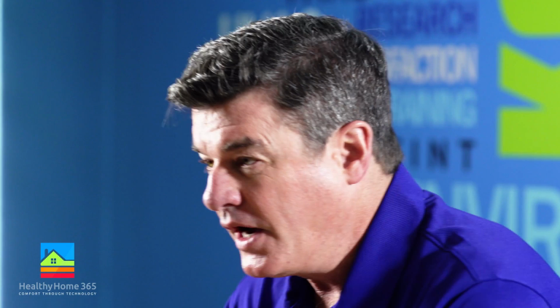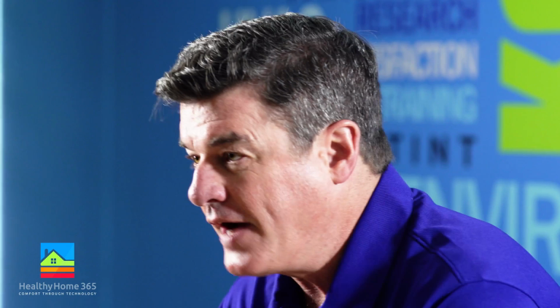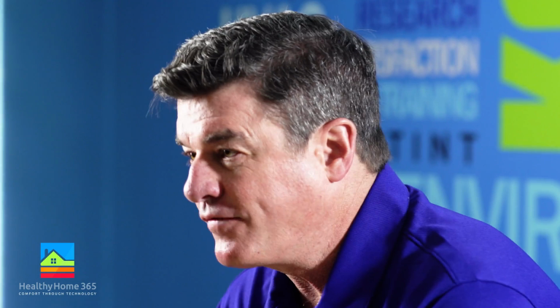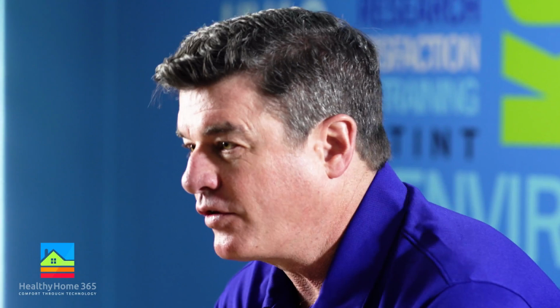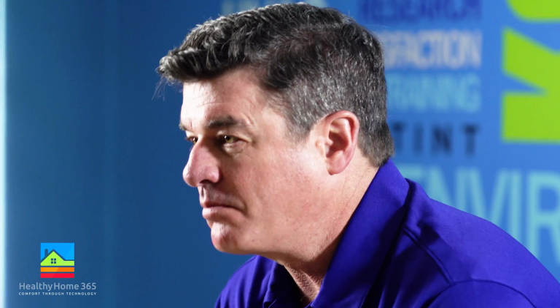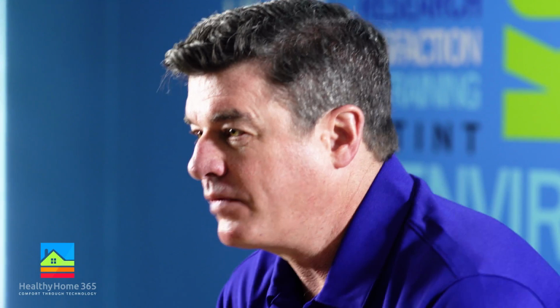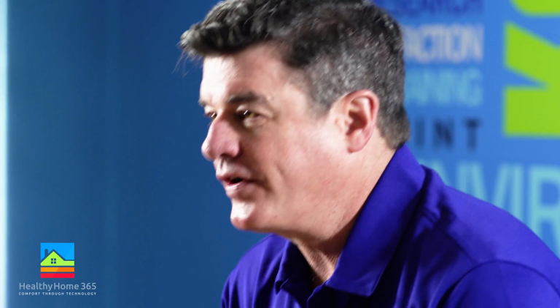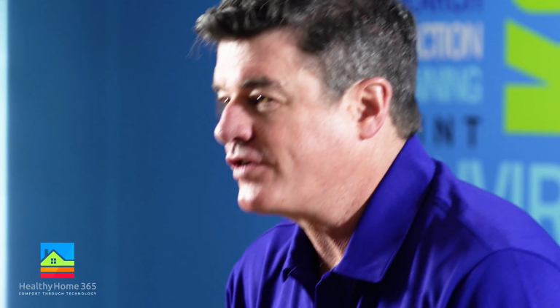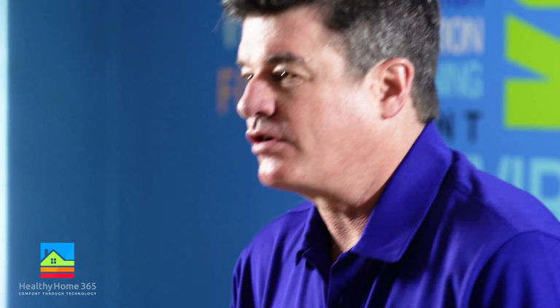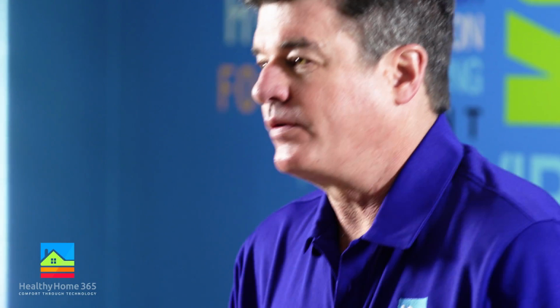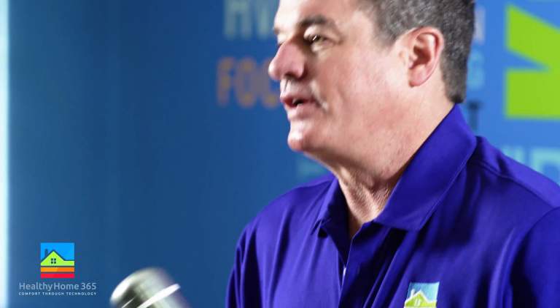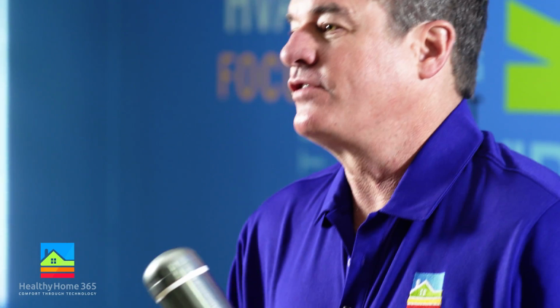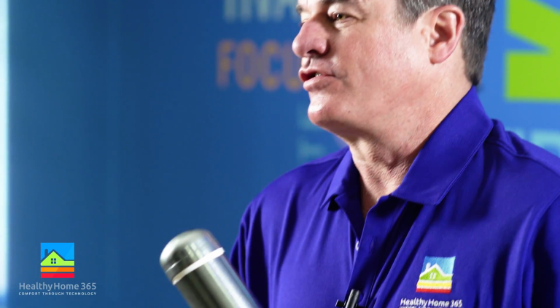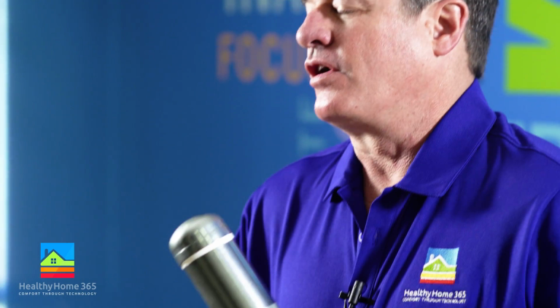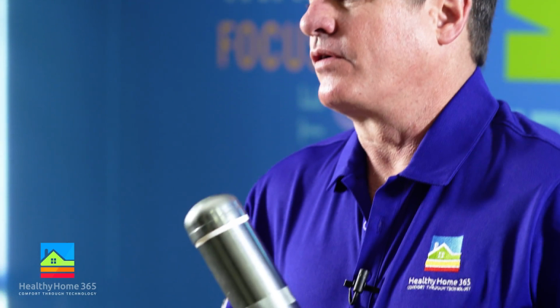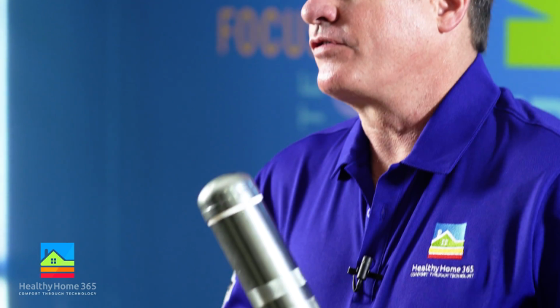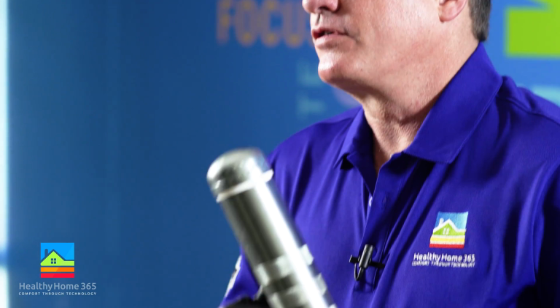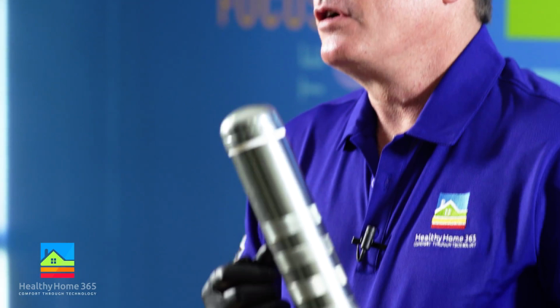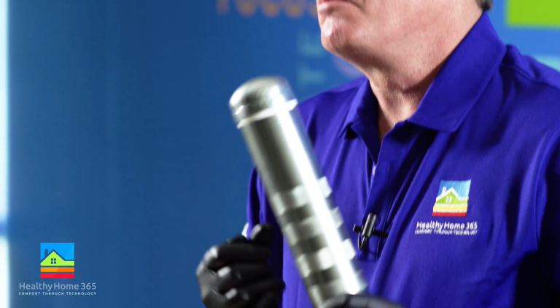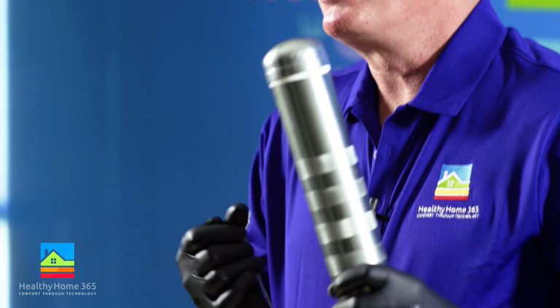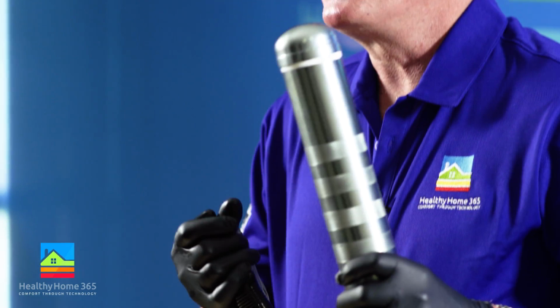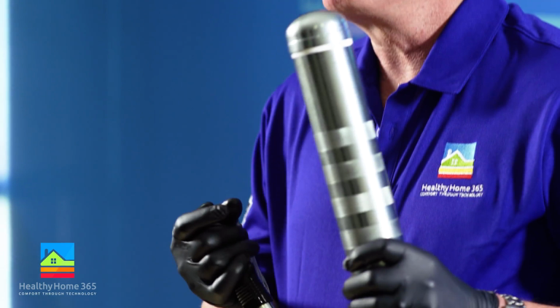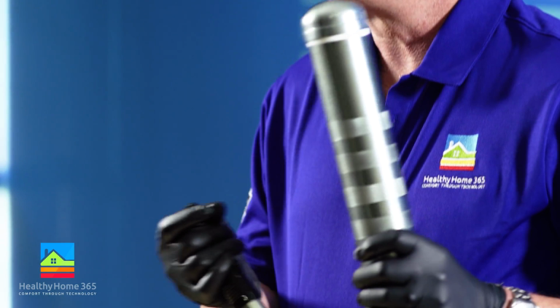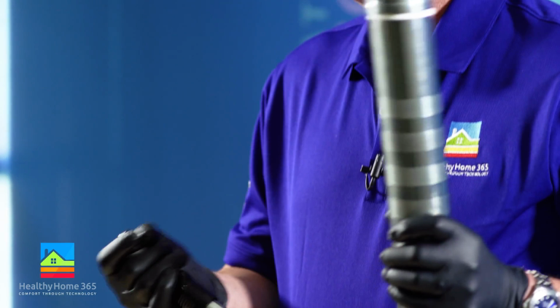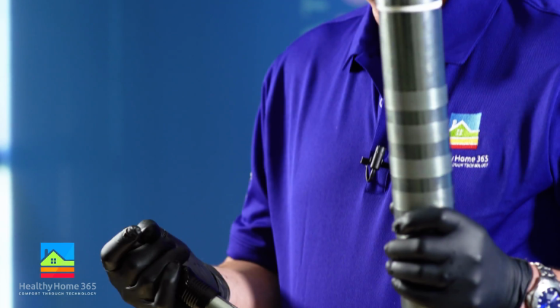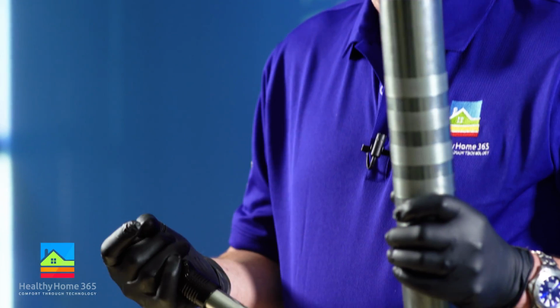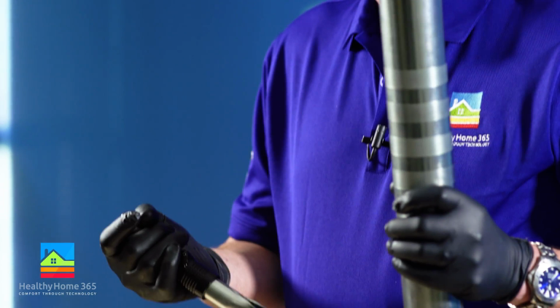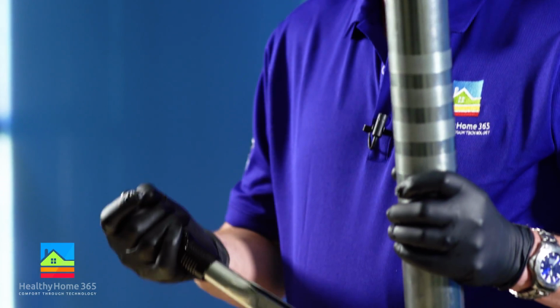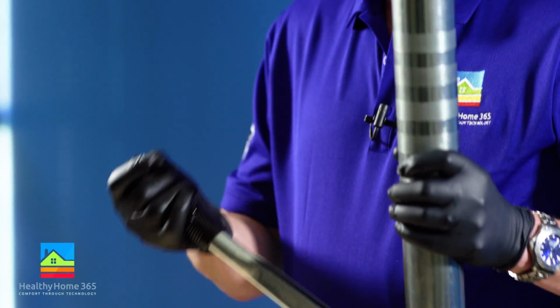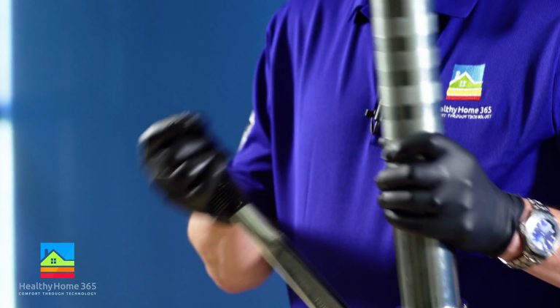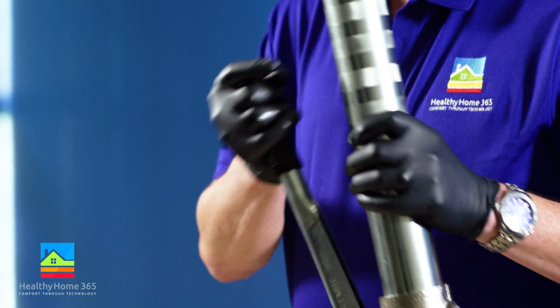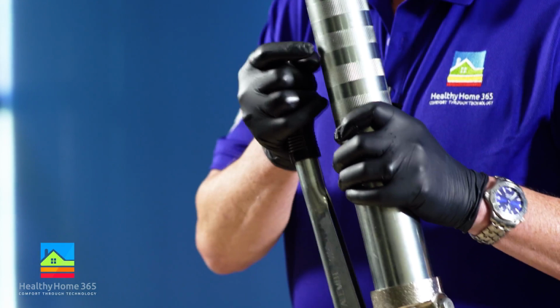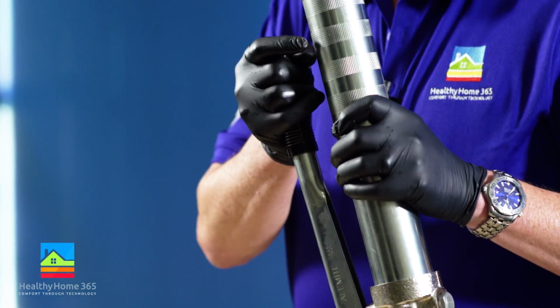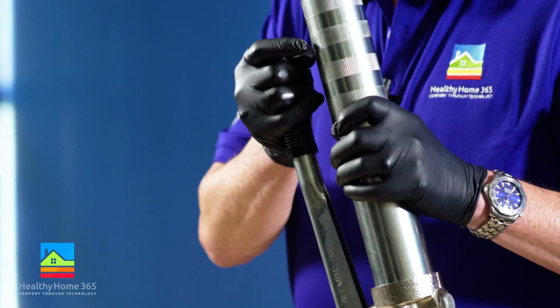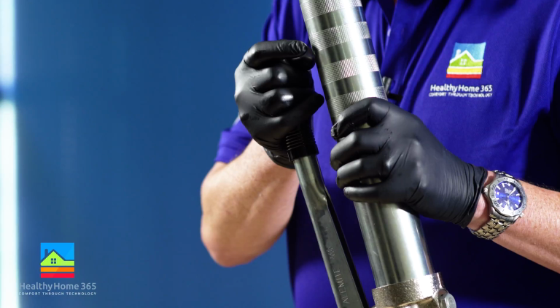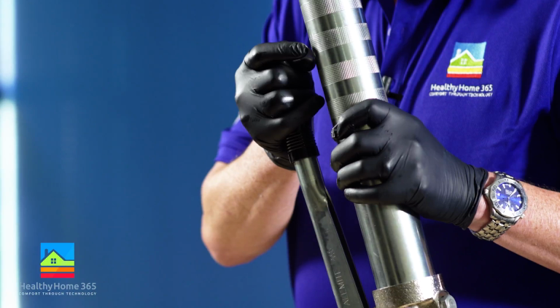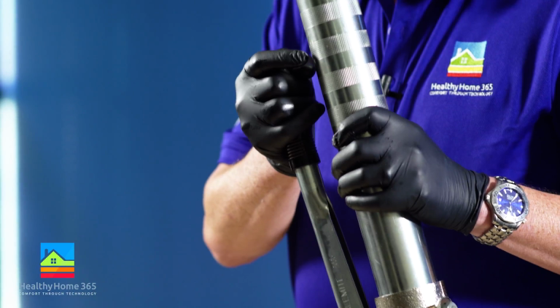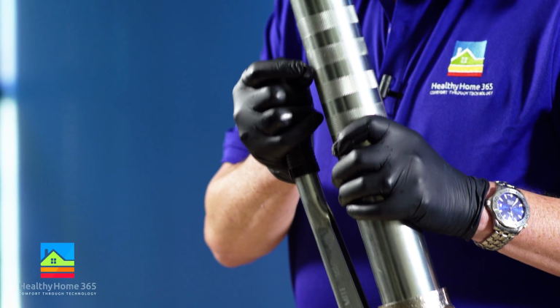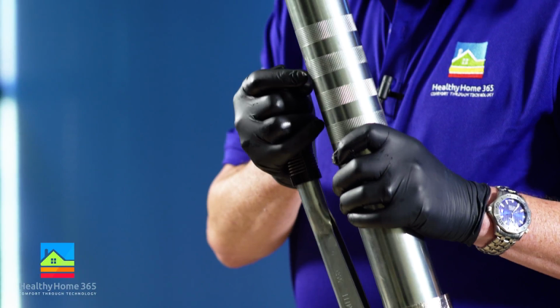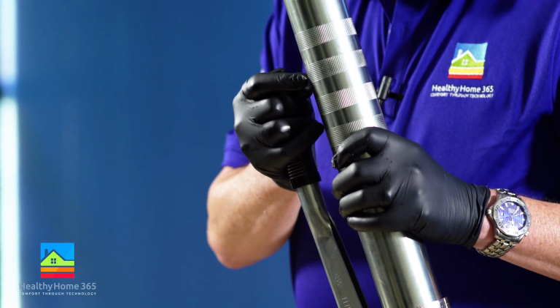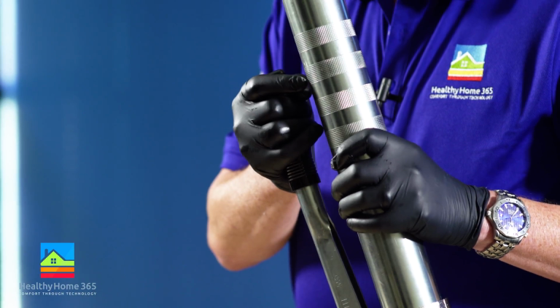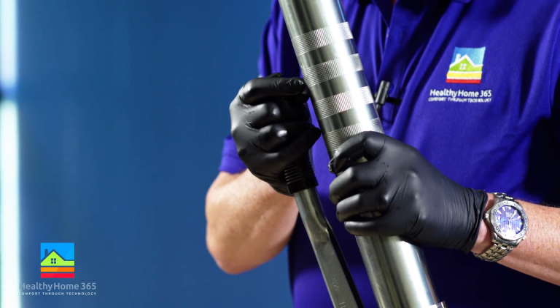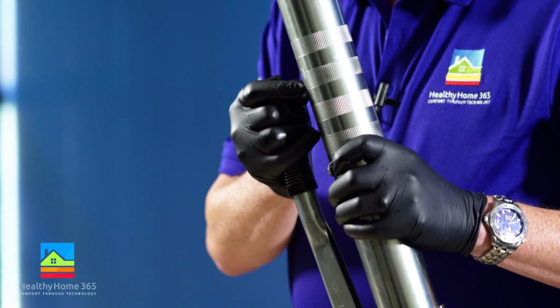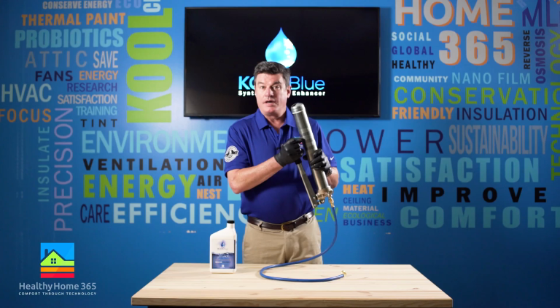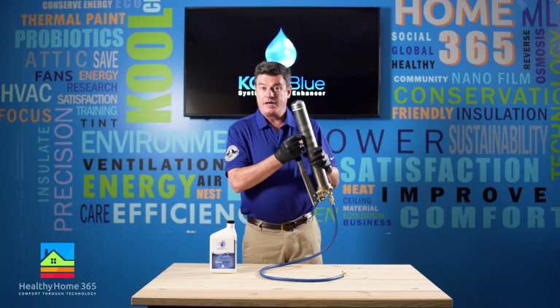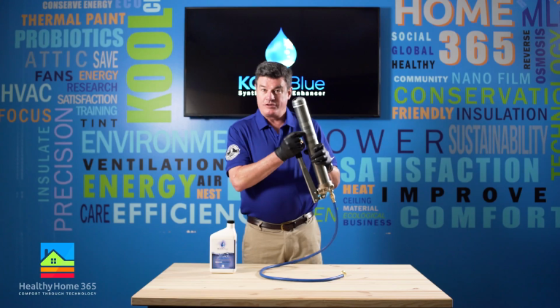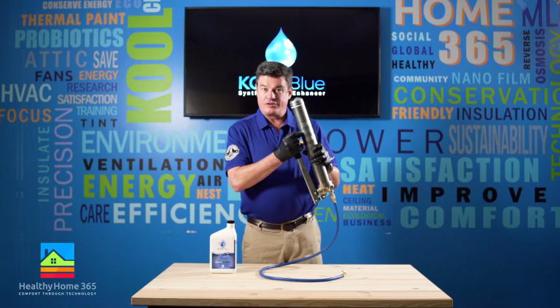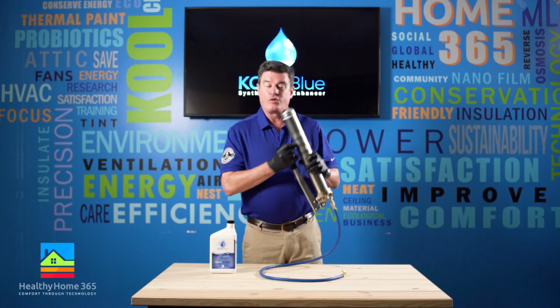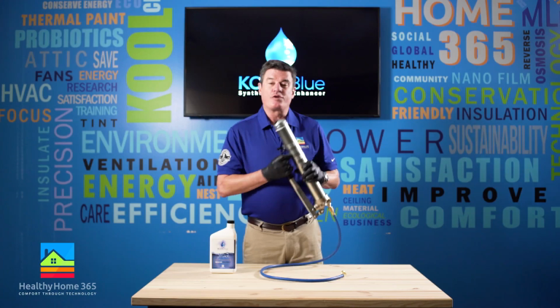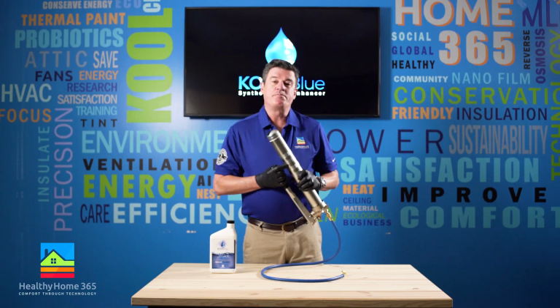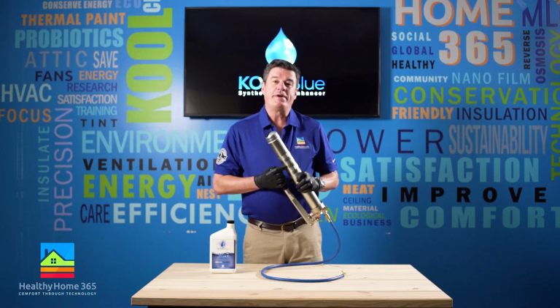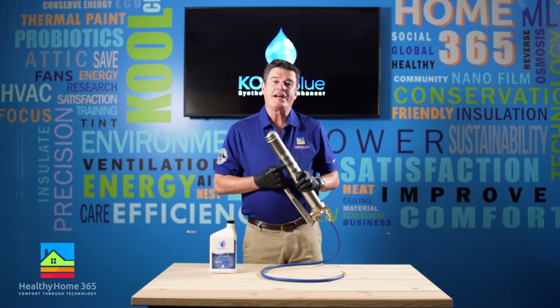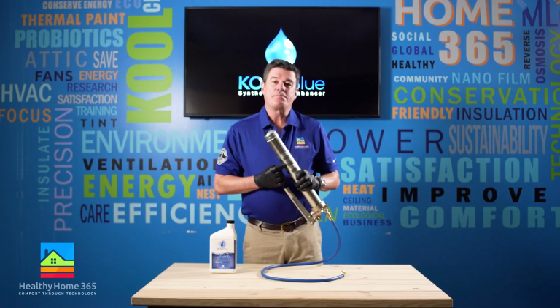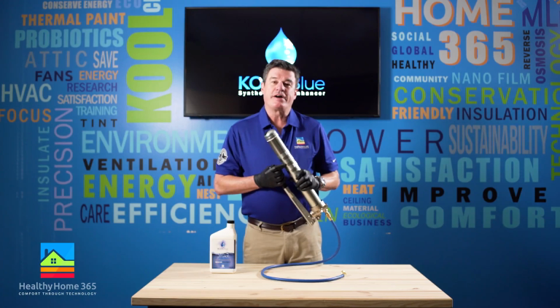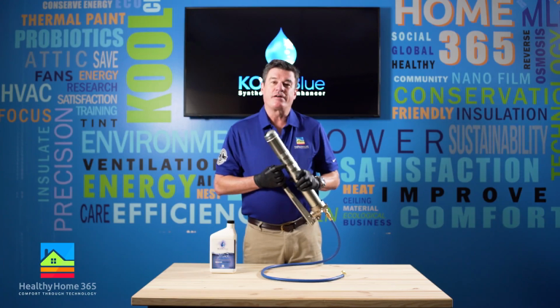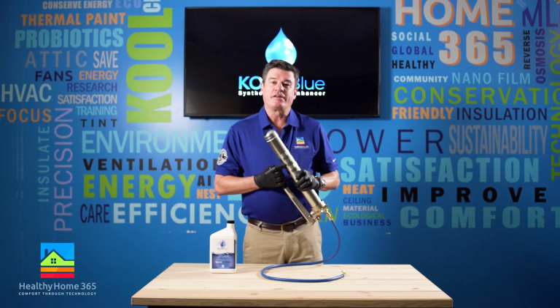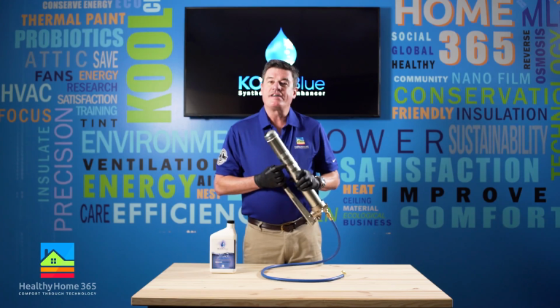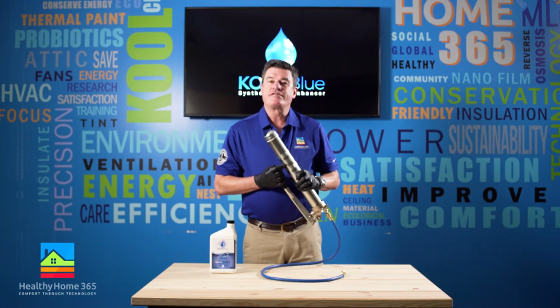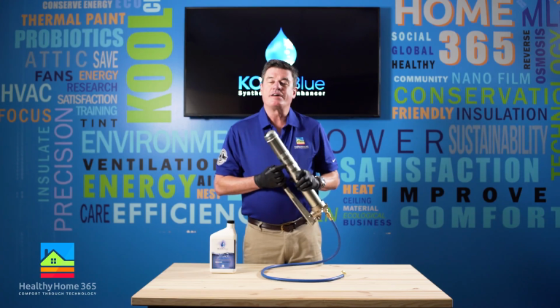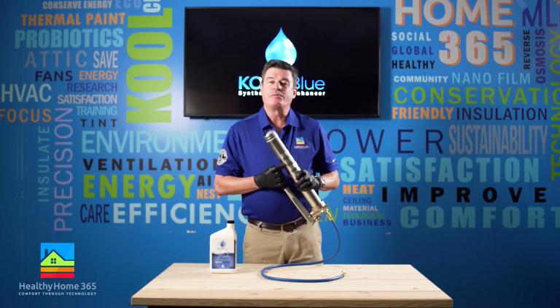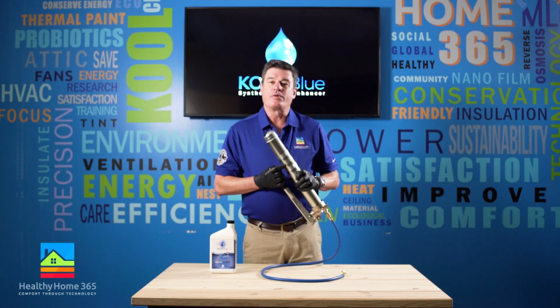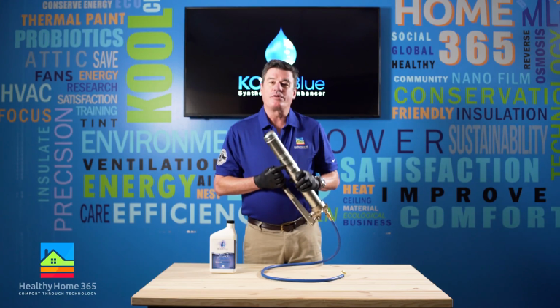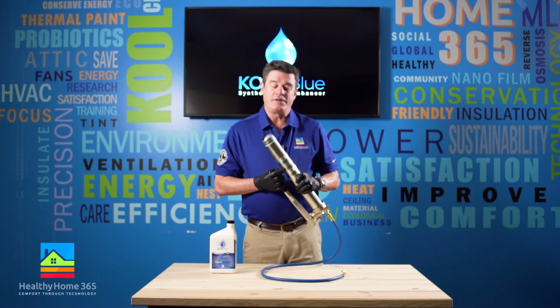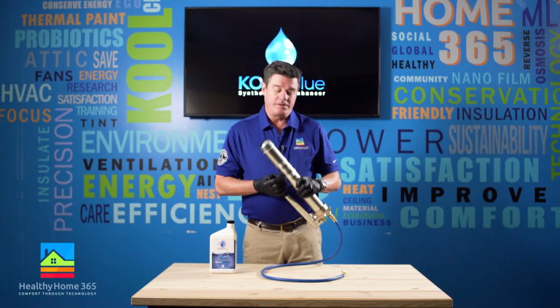After our professional installers pump the oil additive into your AC unit, it is of course backed by our lifetime warranty.